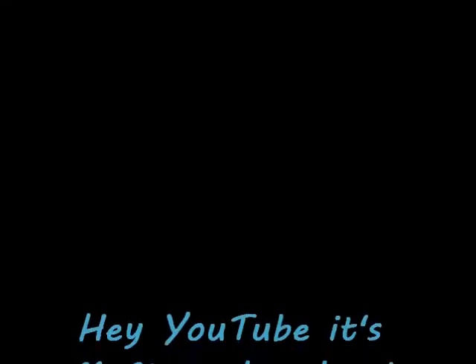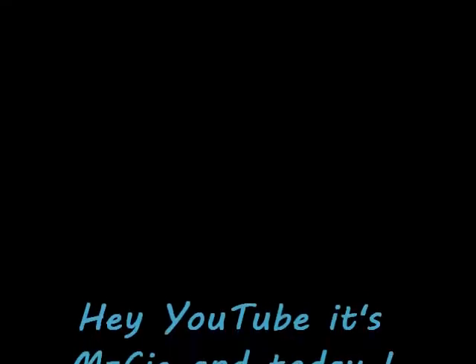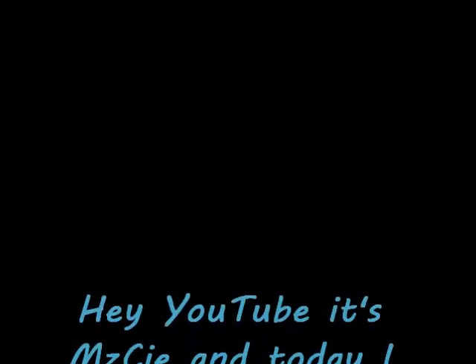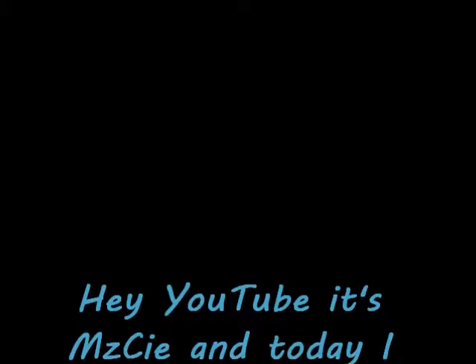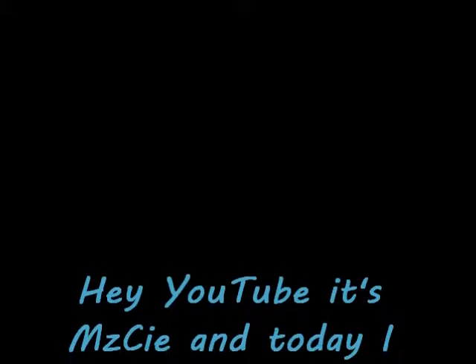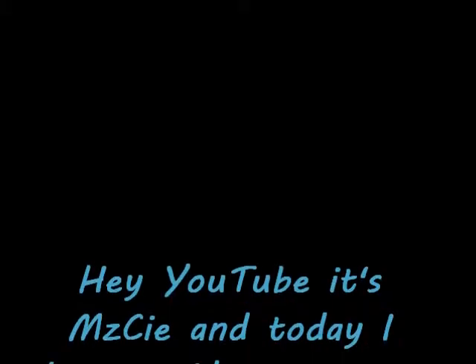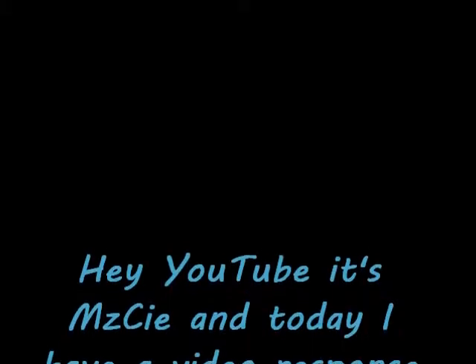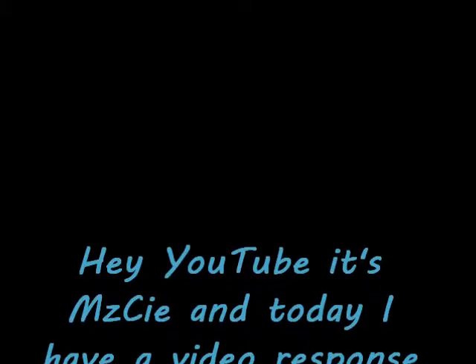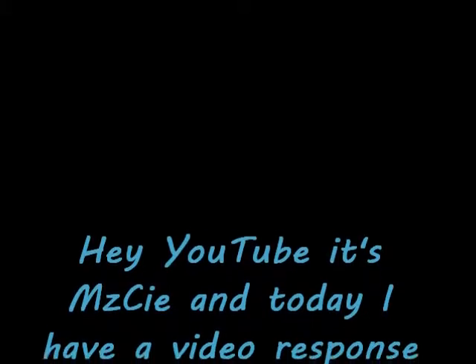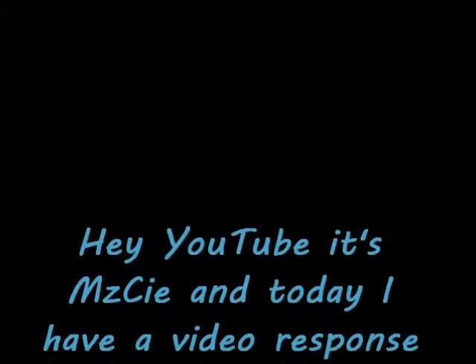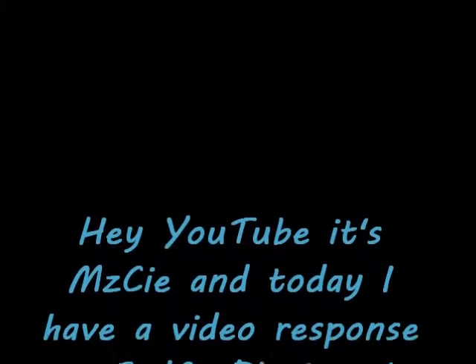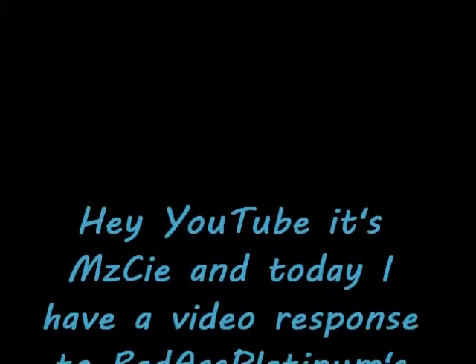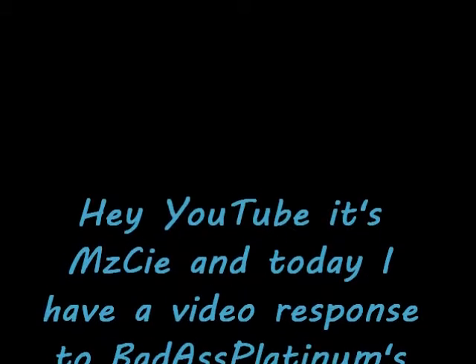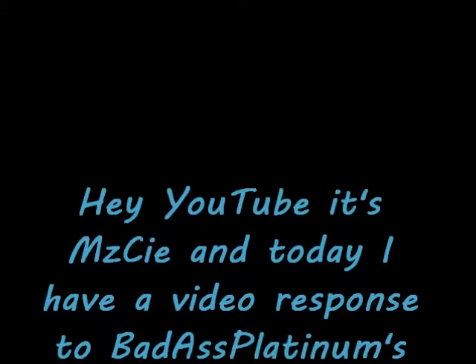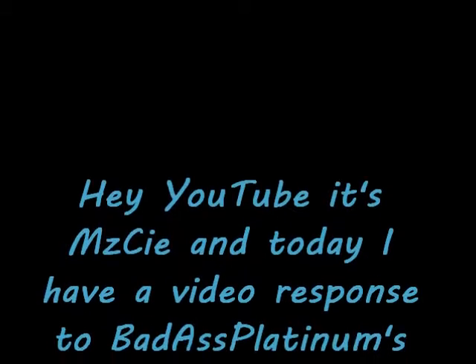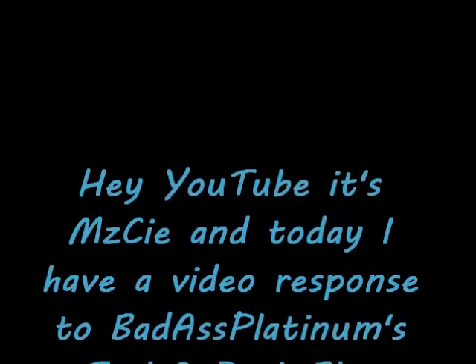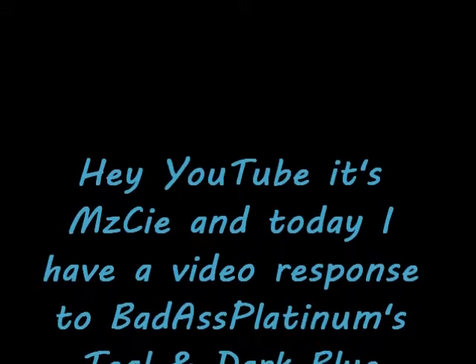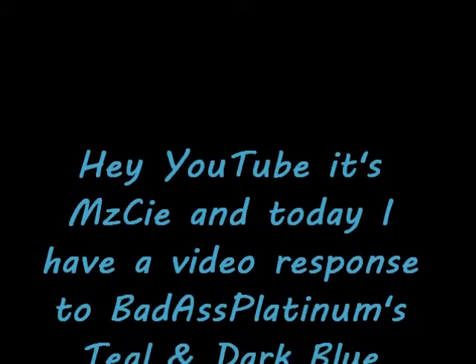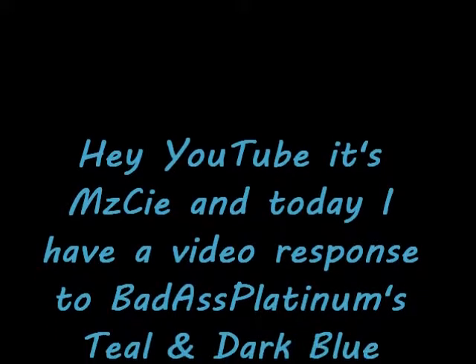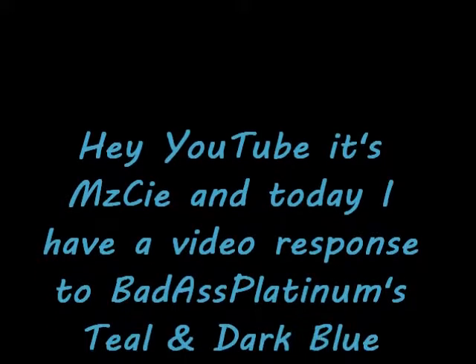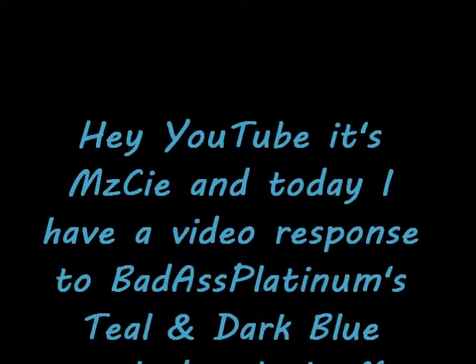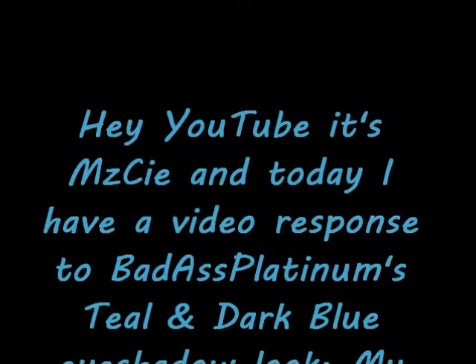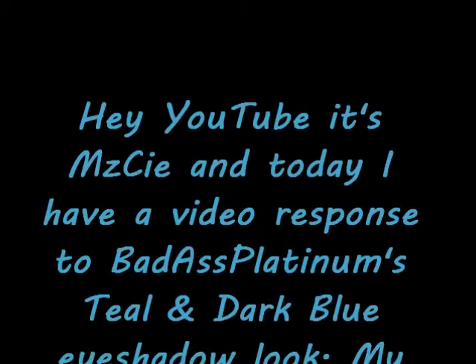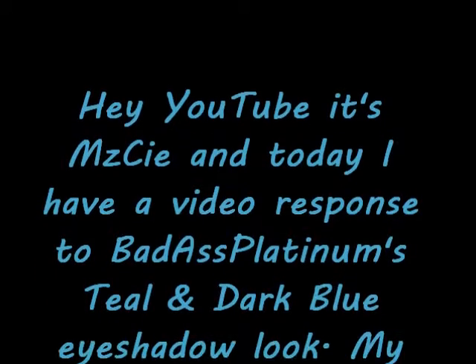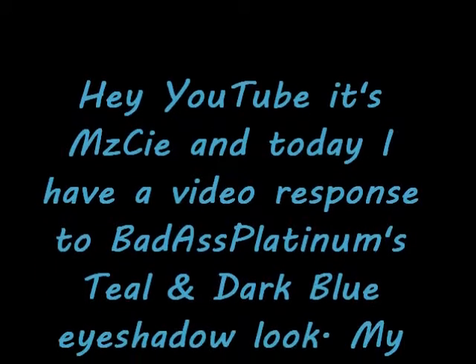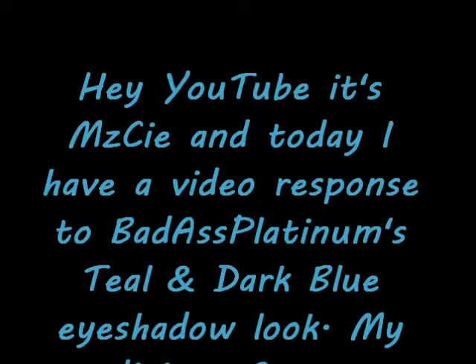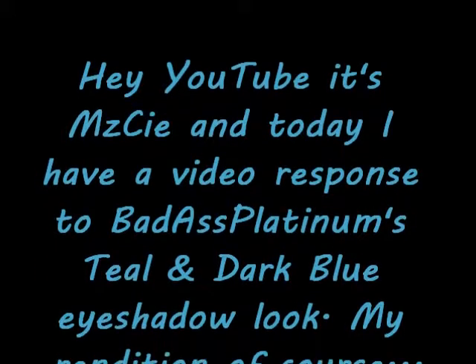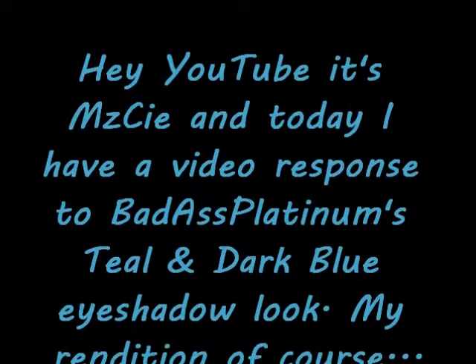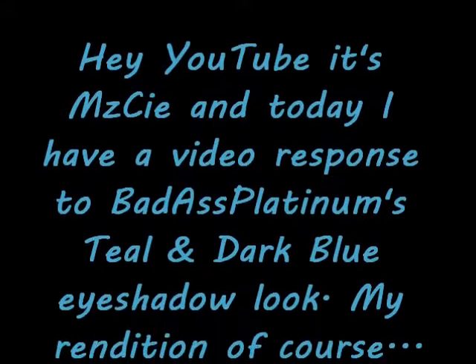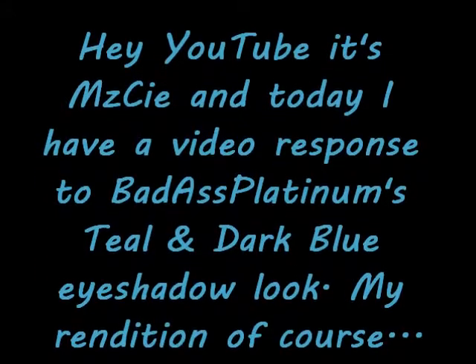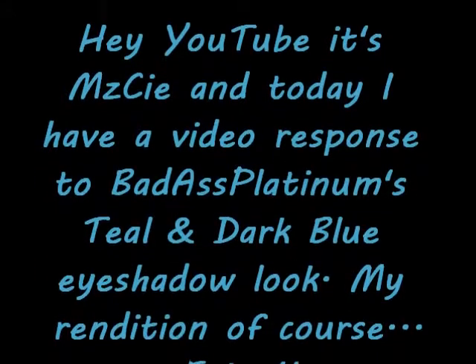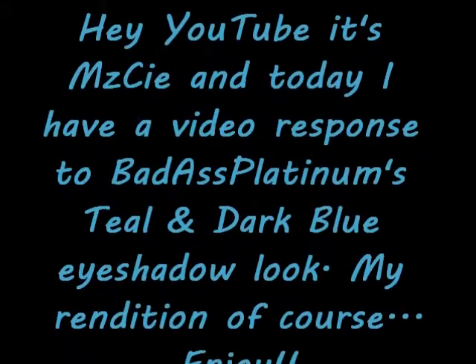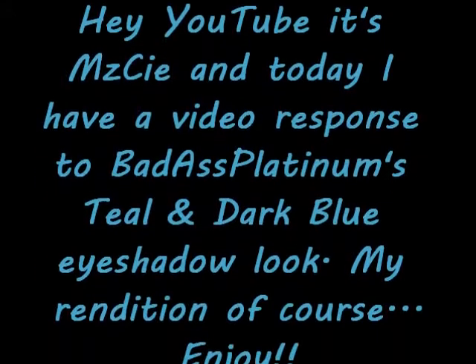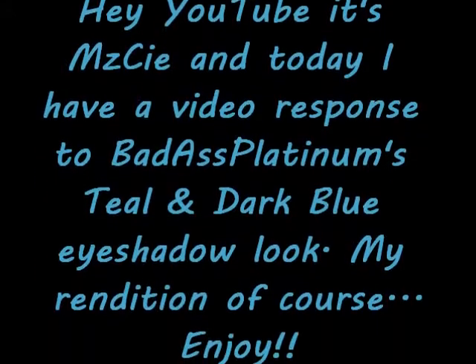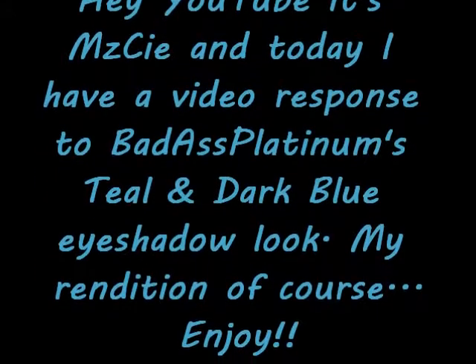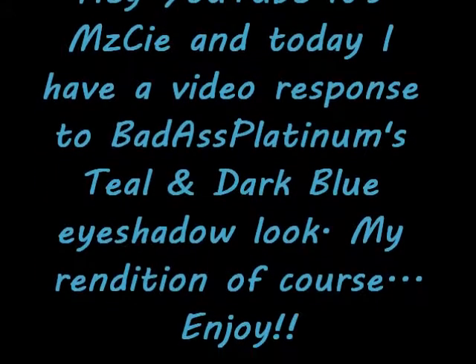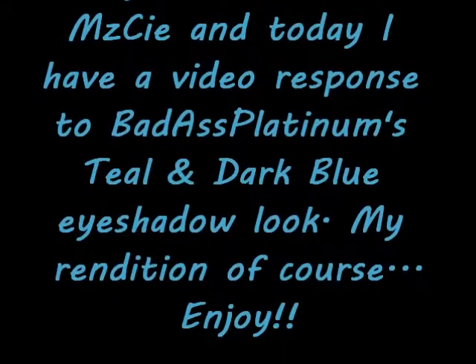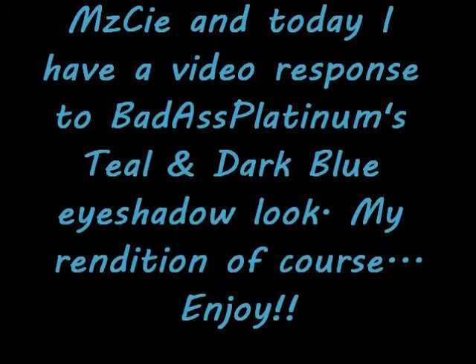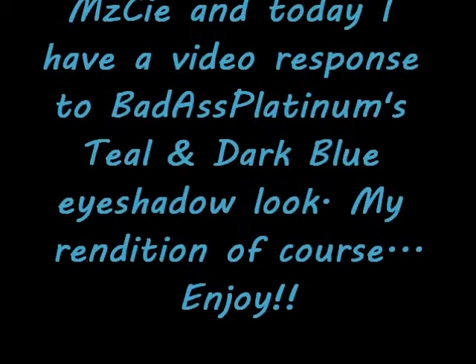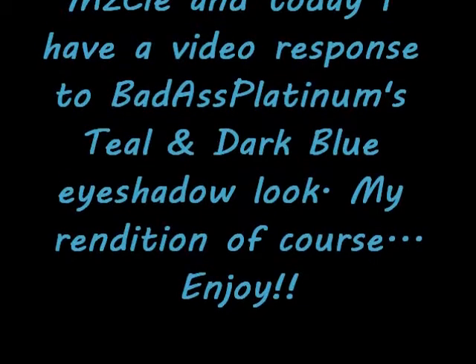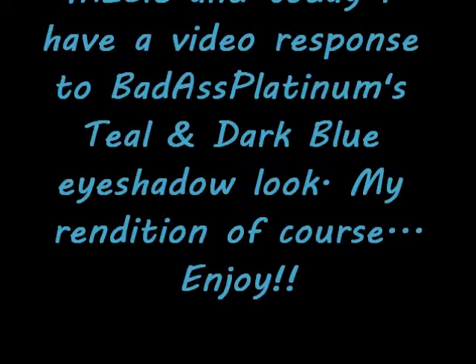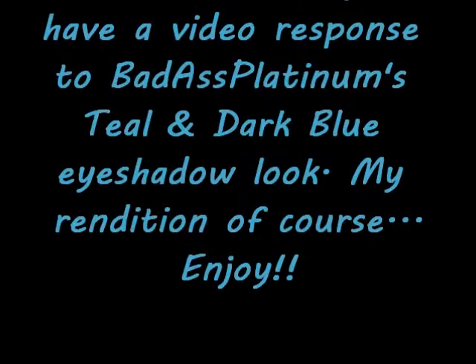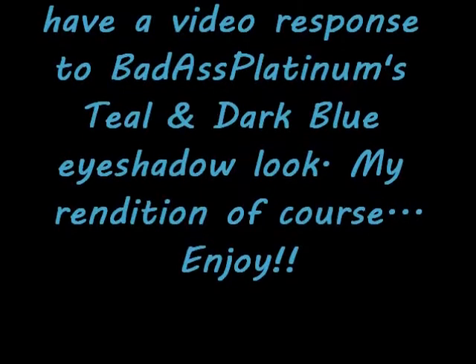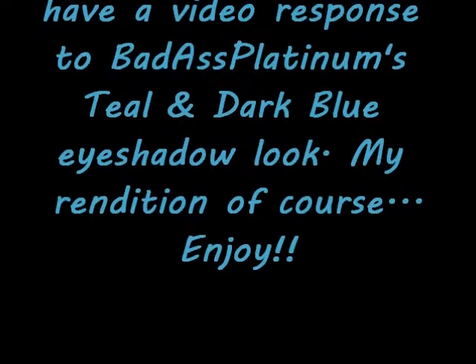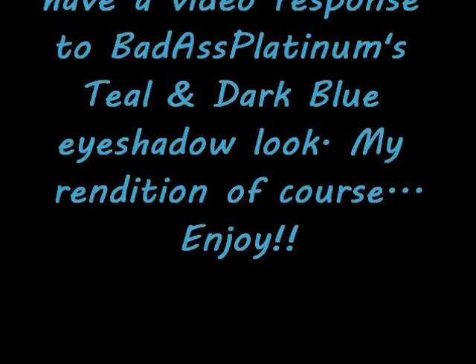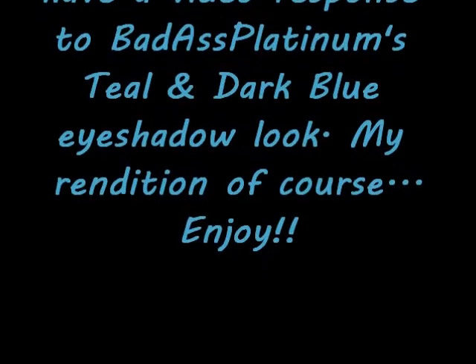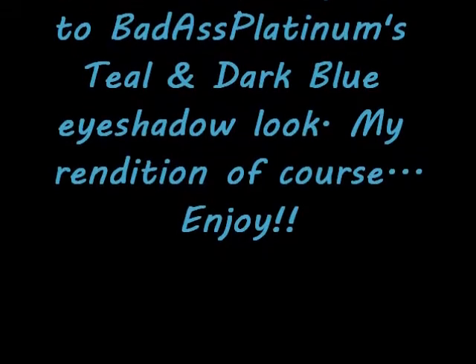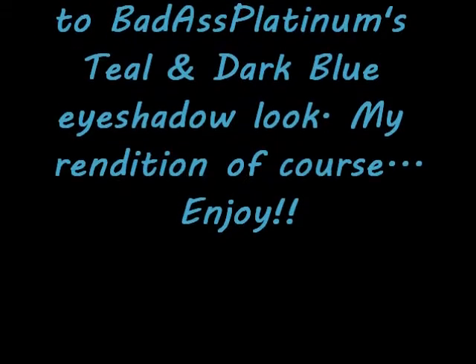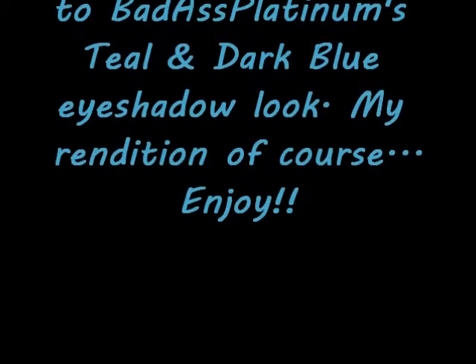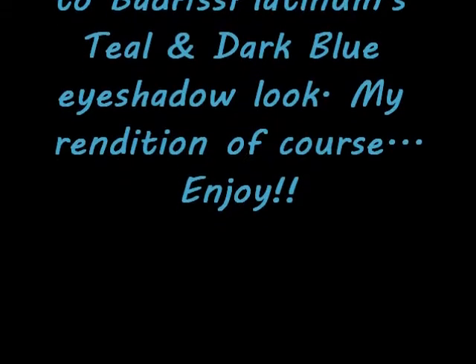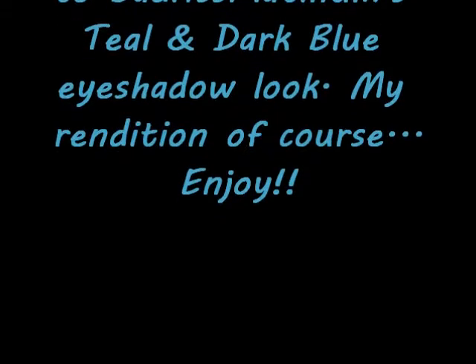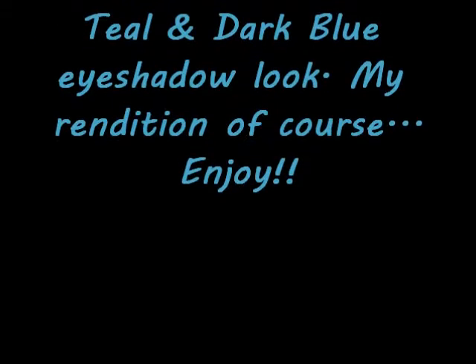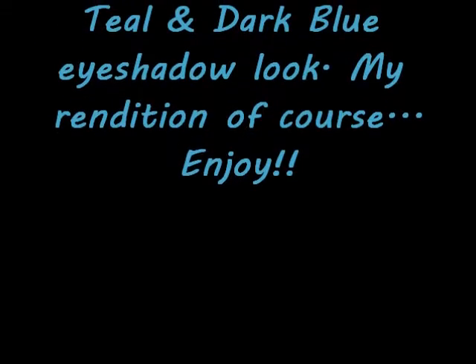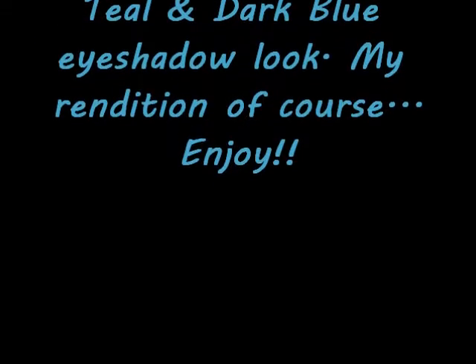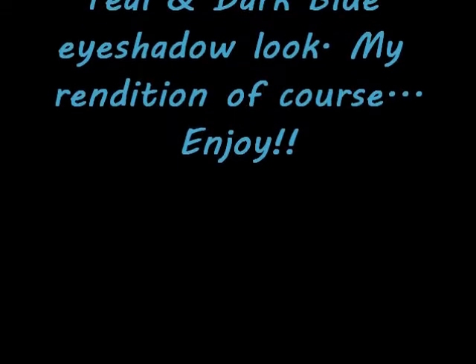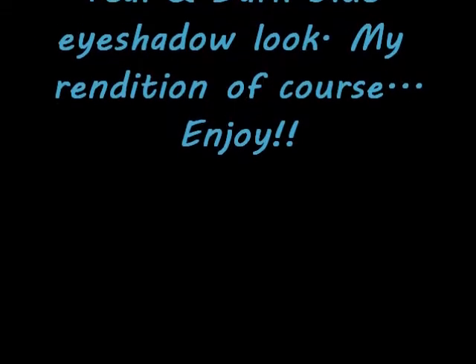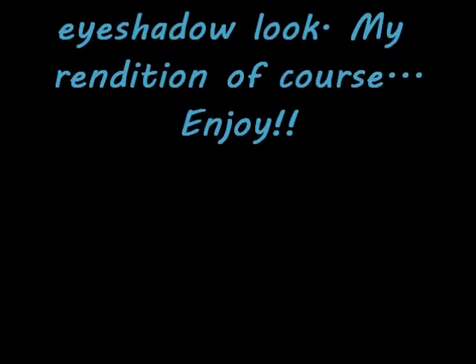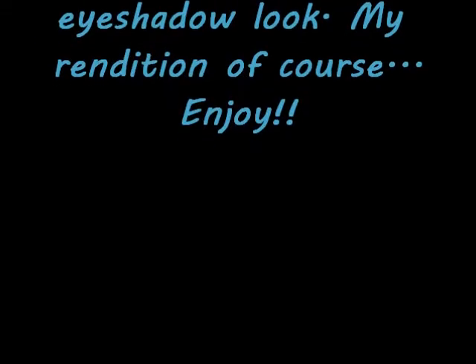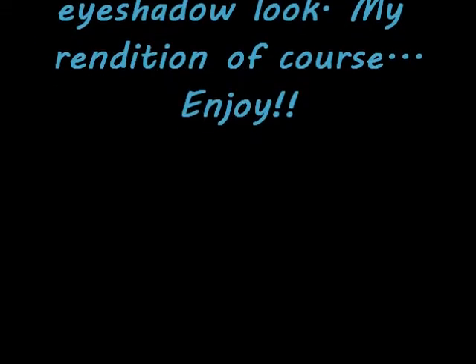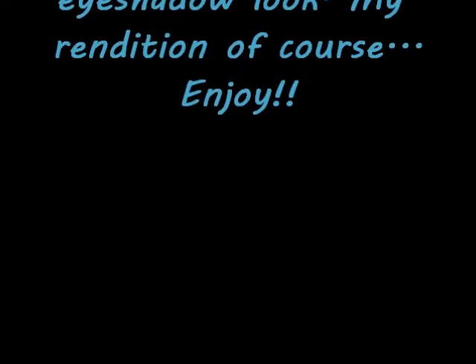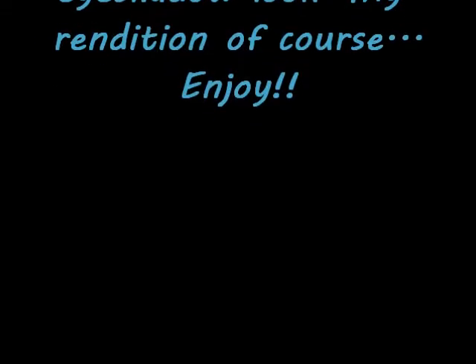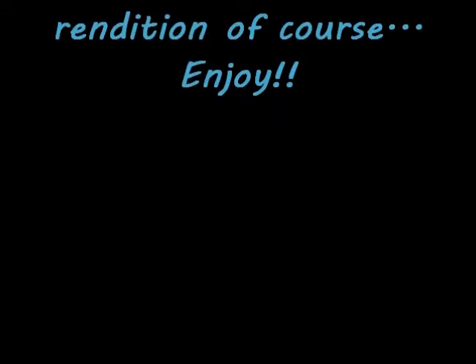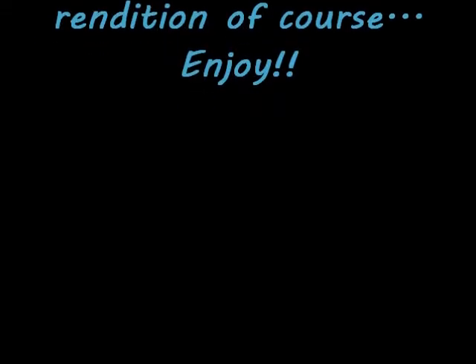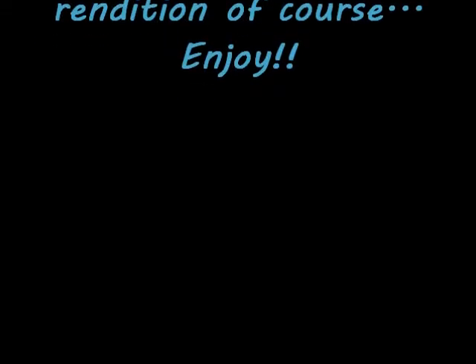Hey YouTube, it's Missy and today I have a video response to Badass Platinum's Teal and Dark Blue Eyeshadow Look — my rendition of course.